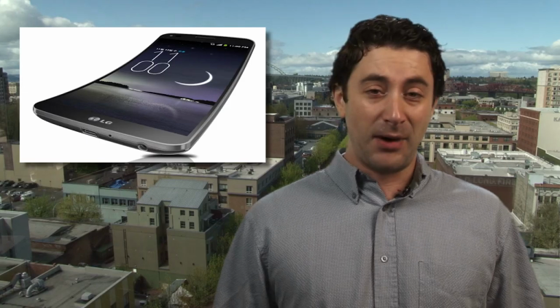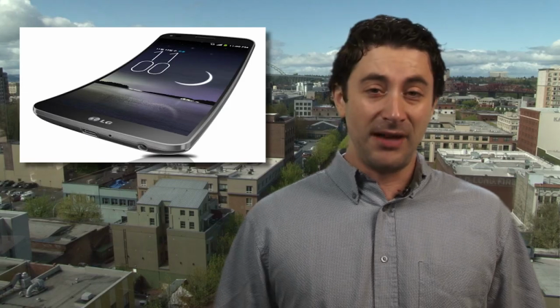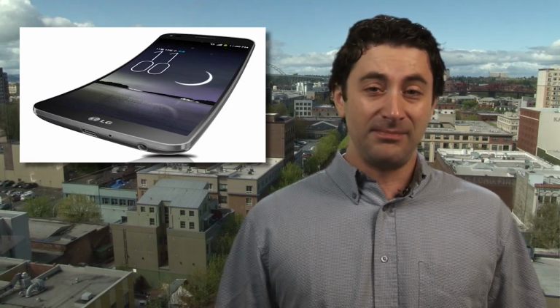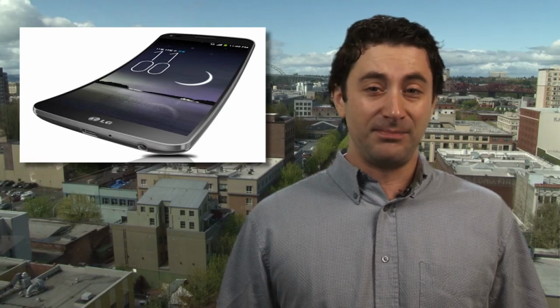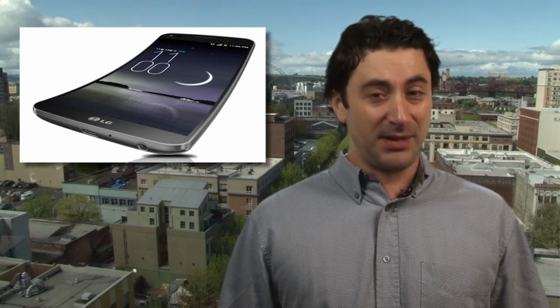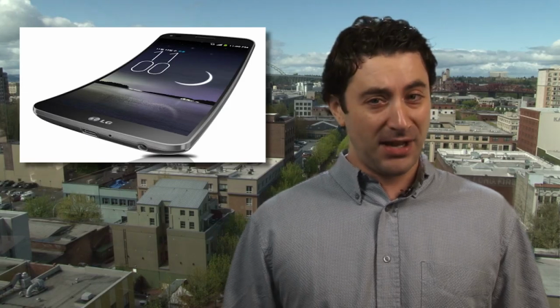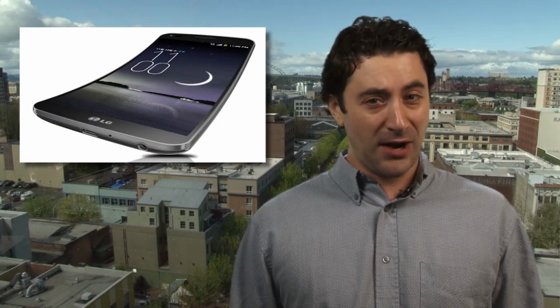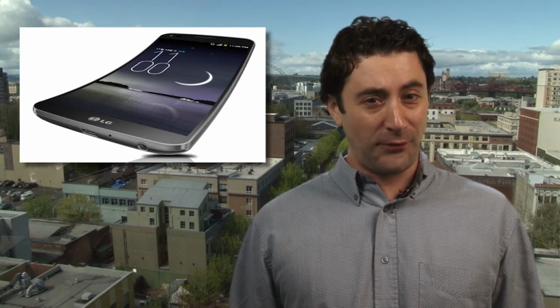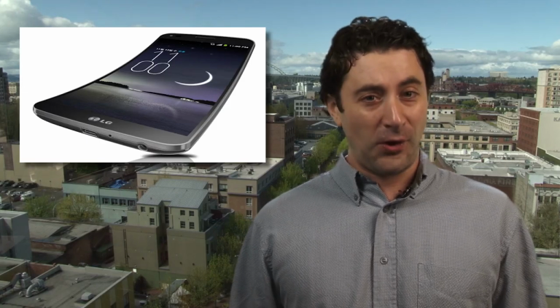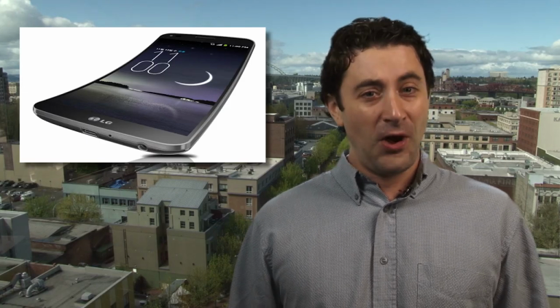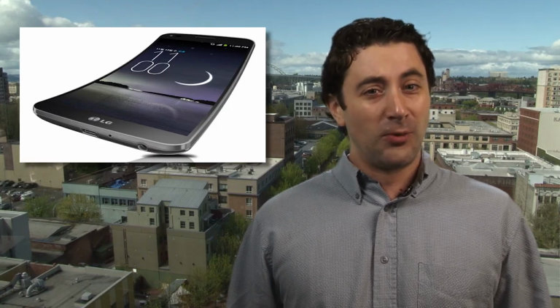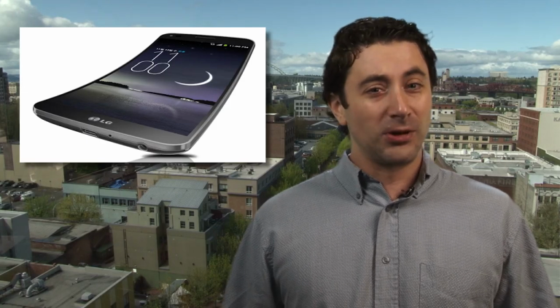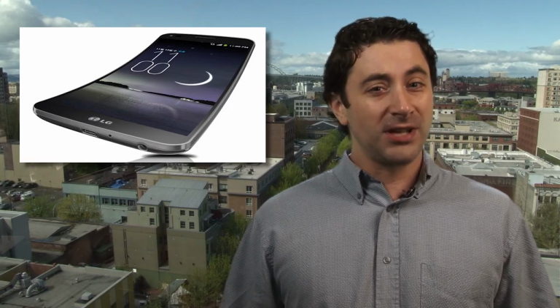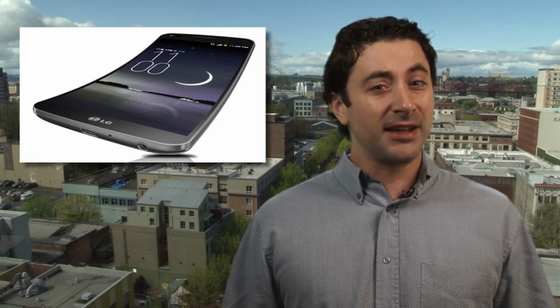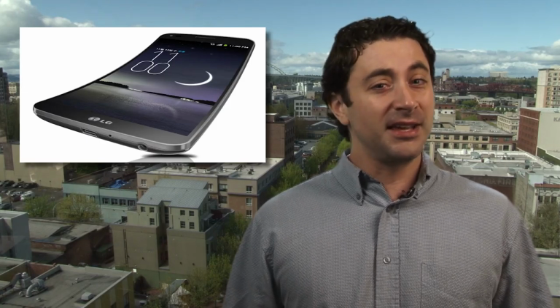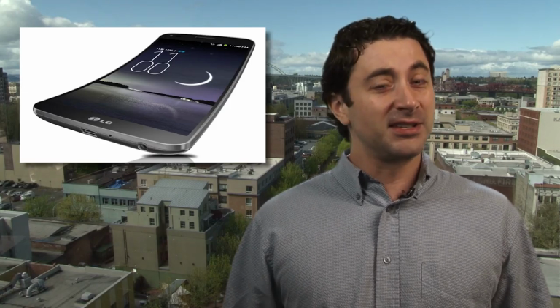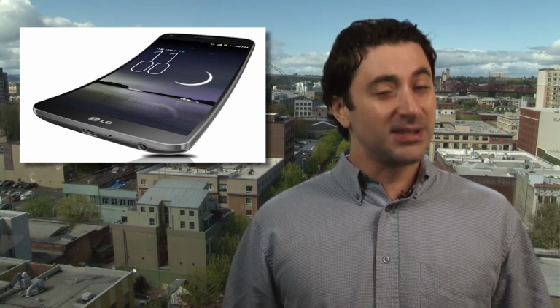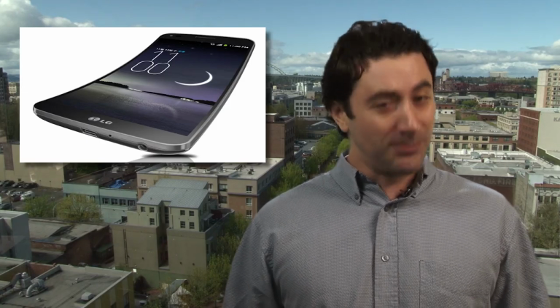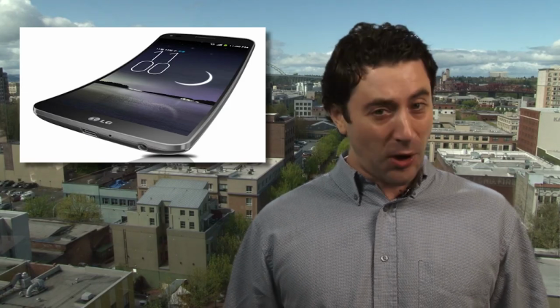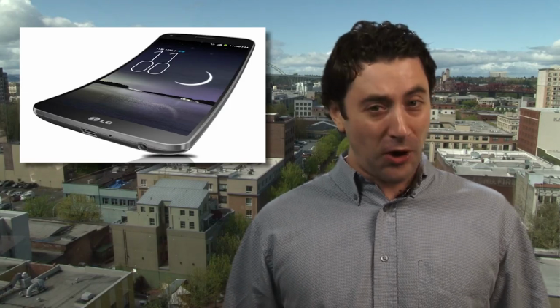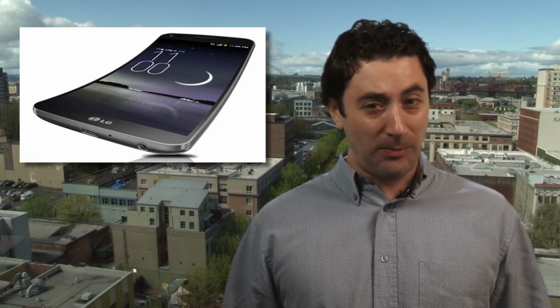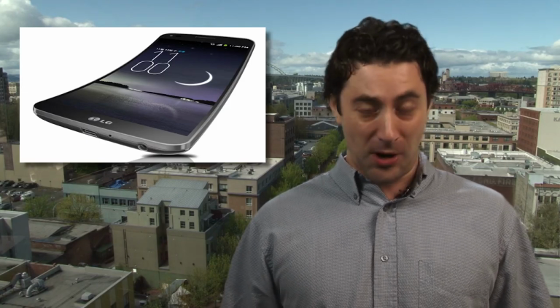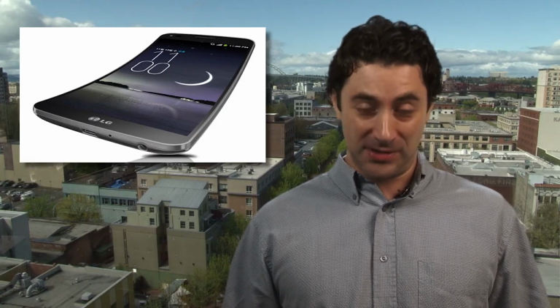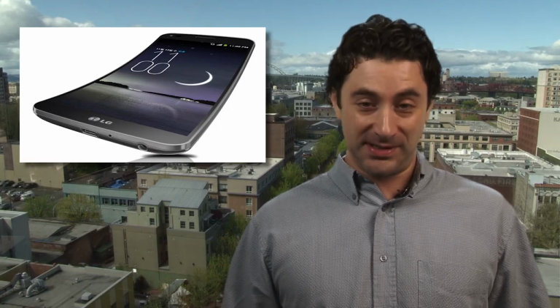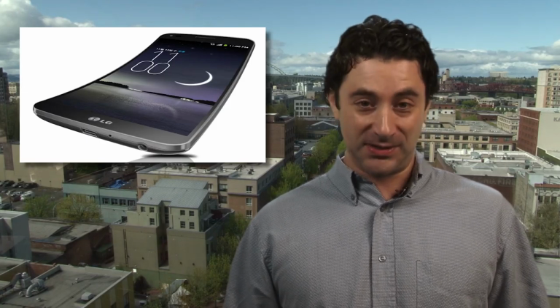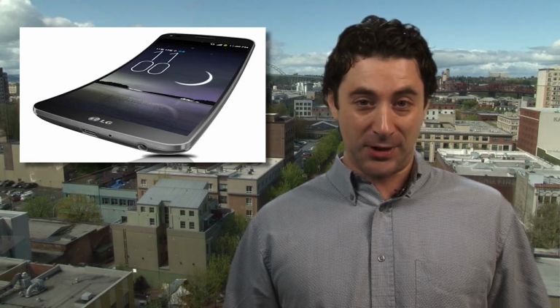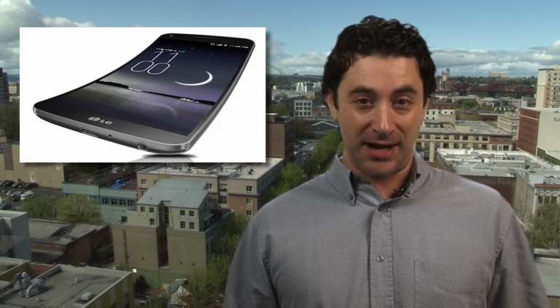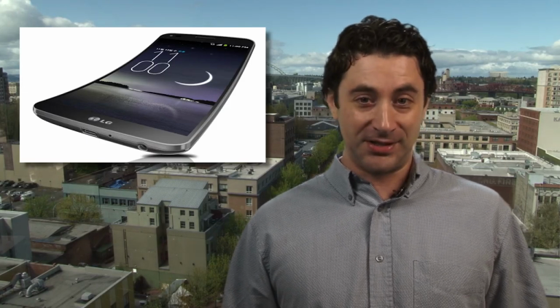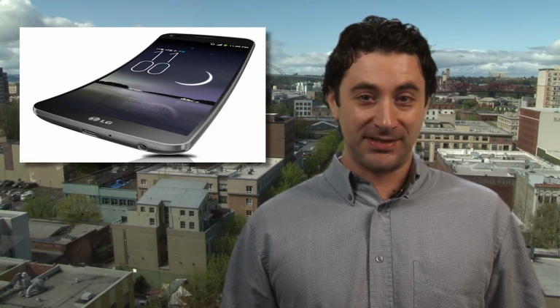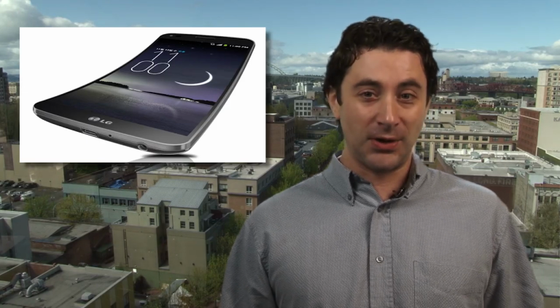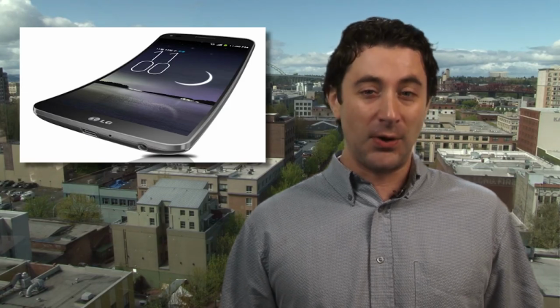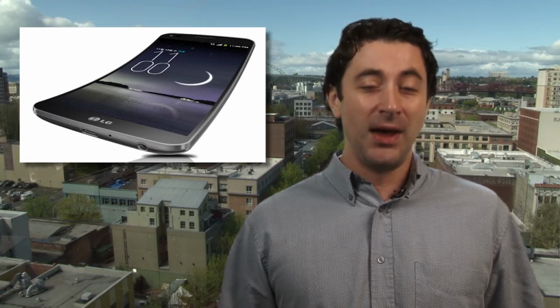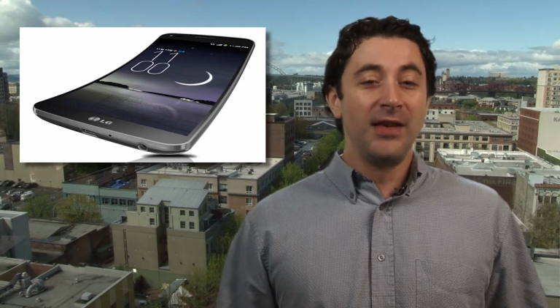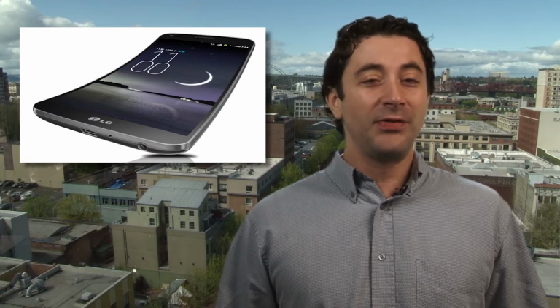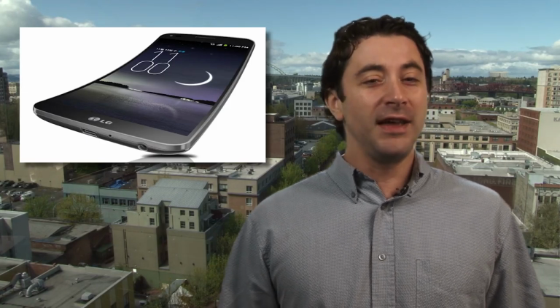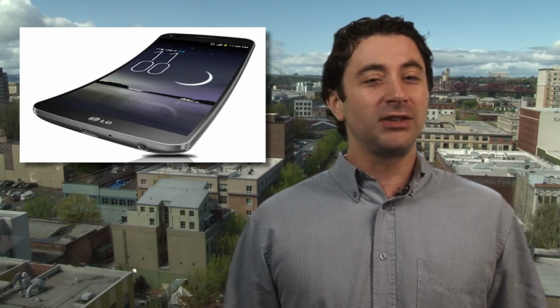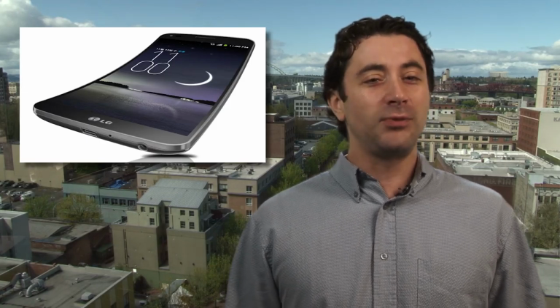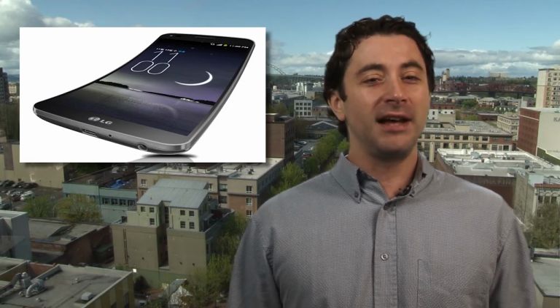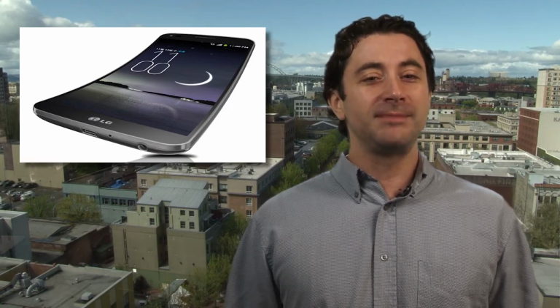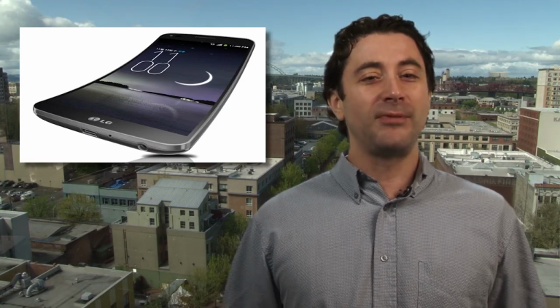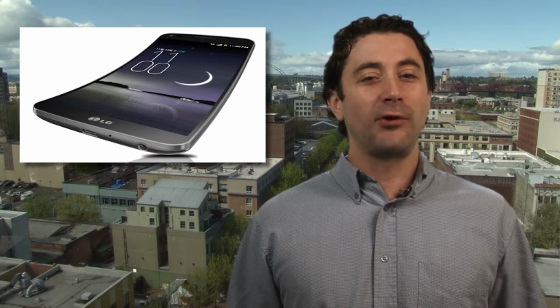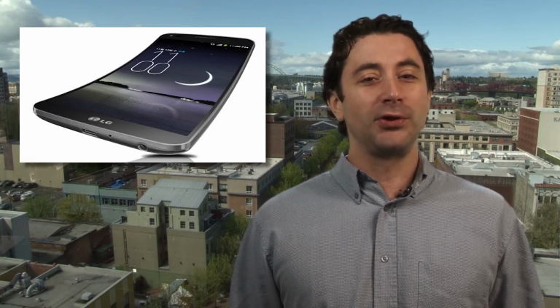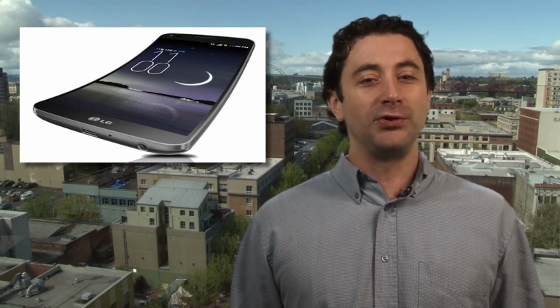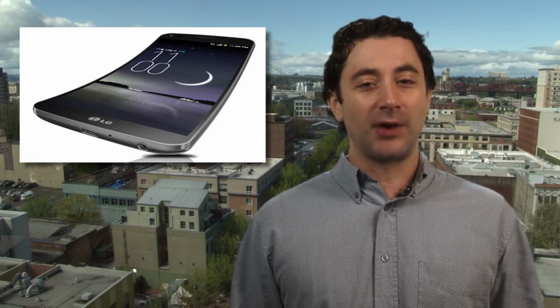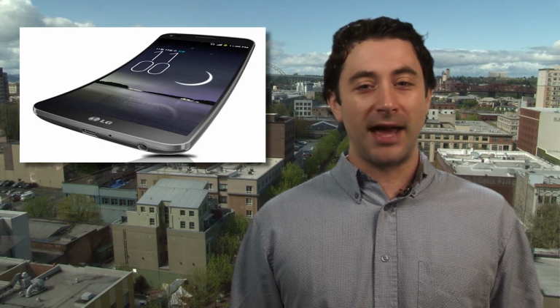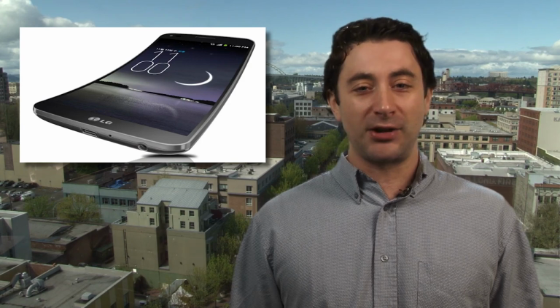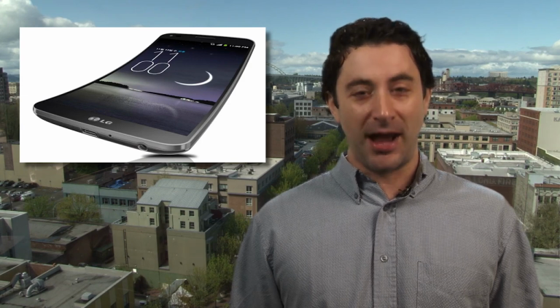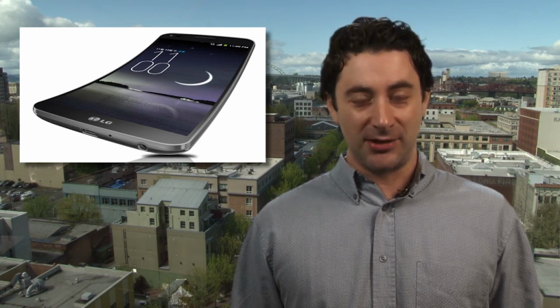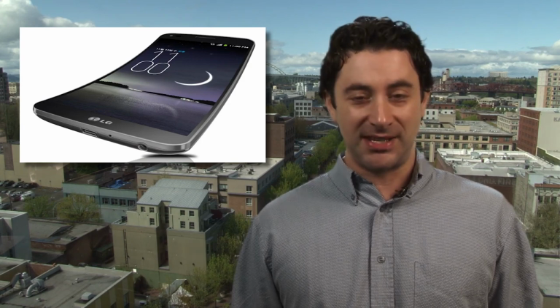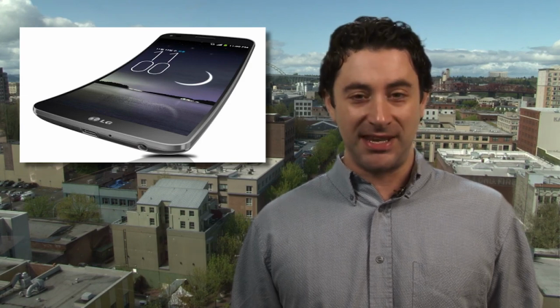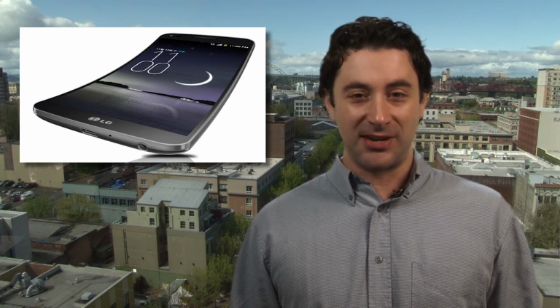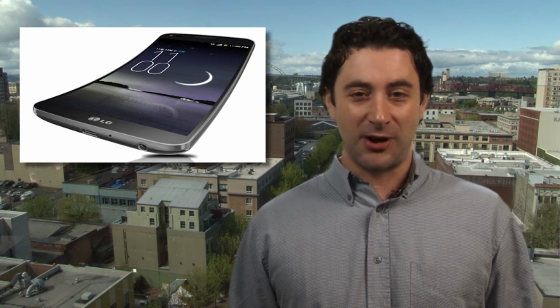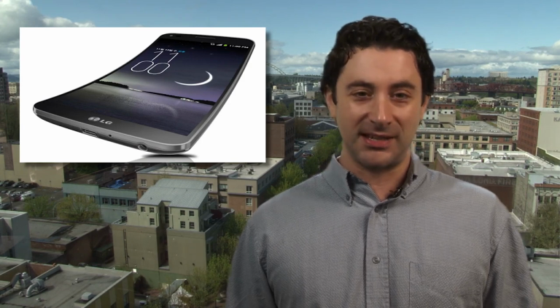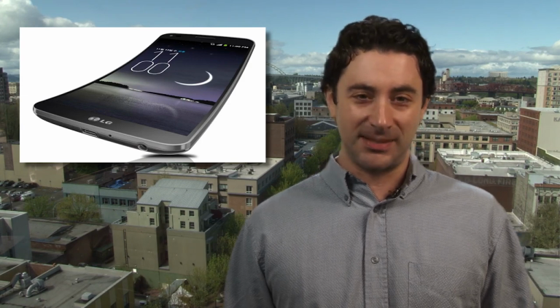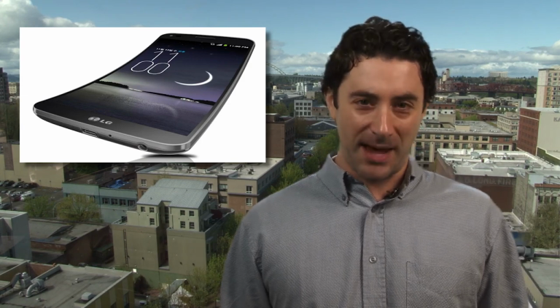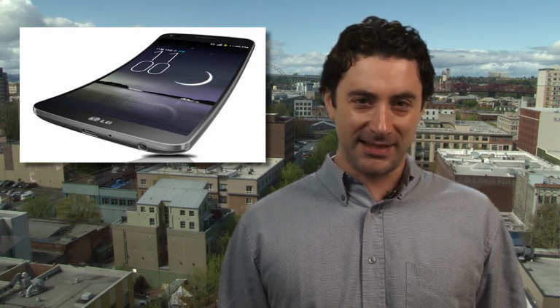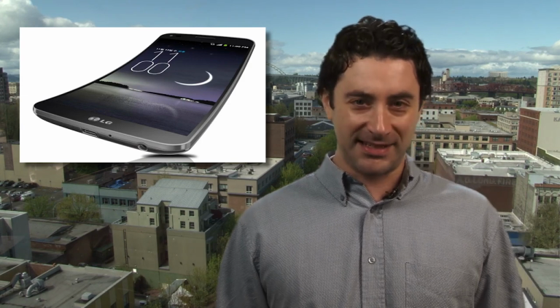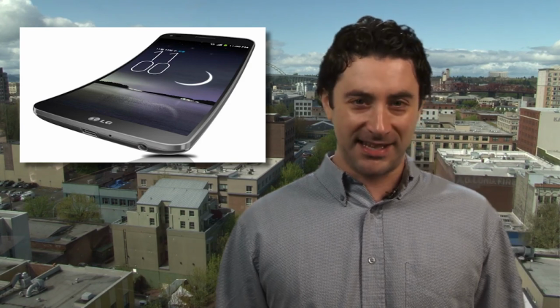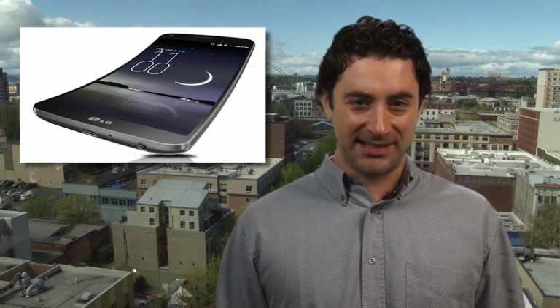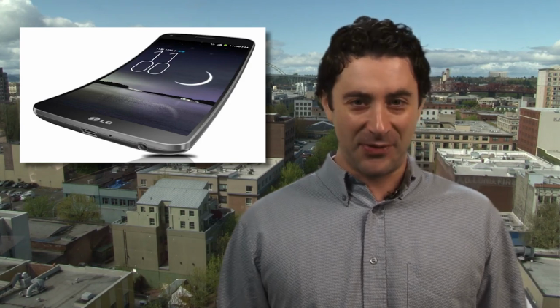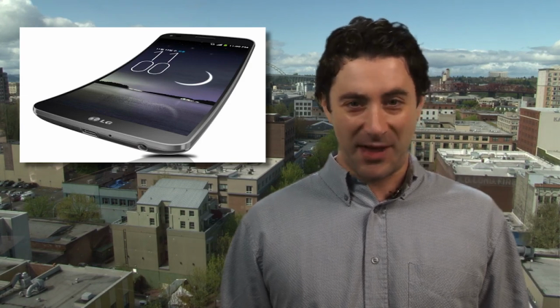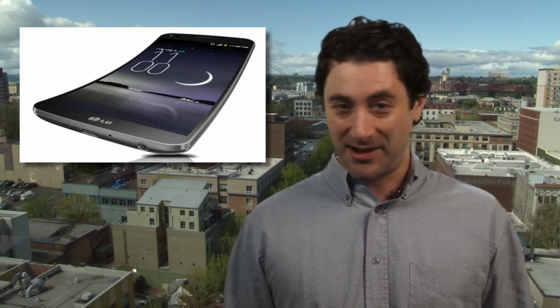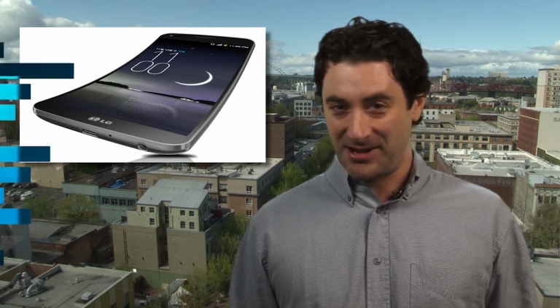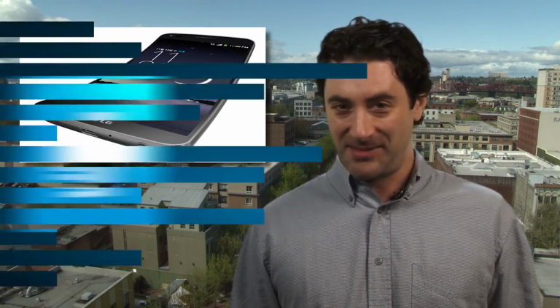But be careful — we're talking small marks and scratches, so think twice before you drag your house key across the back to test out that claim.